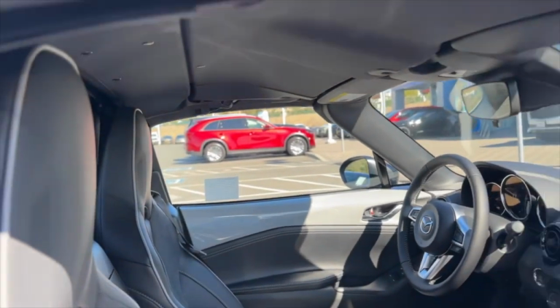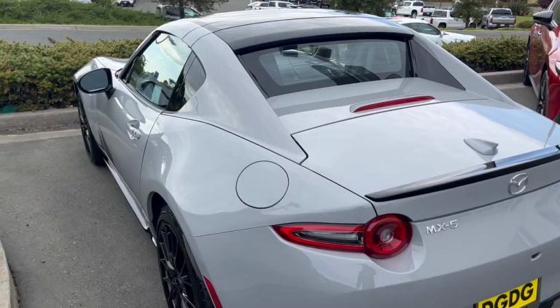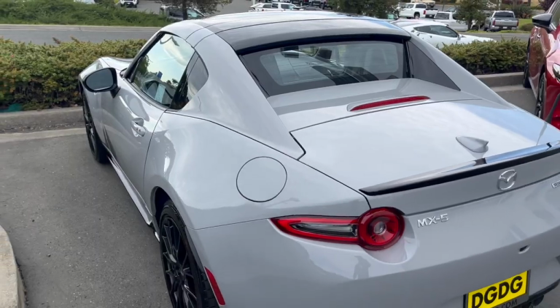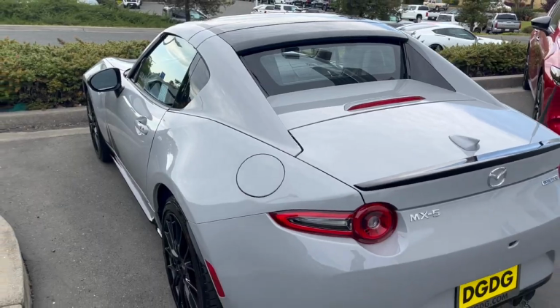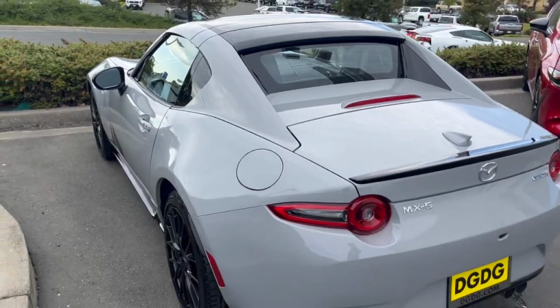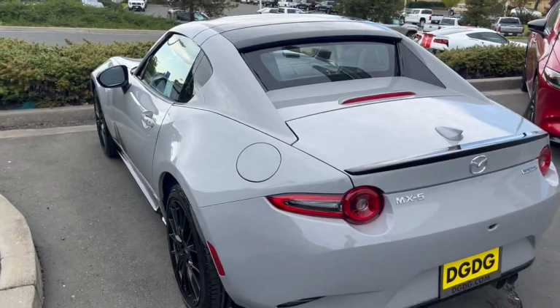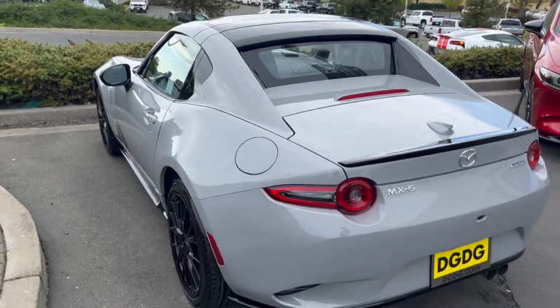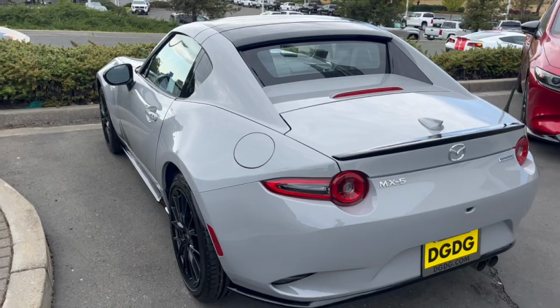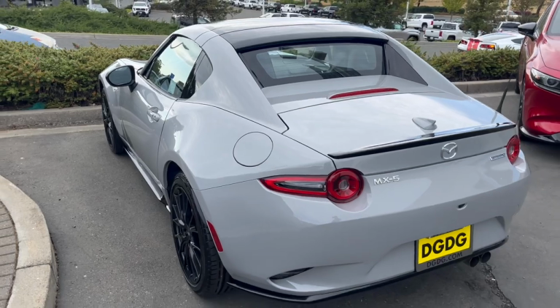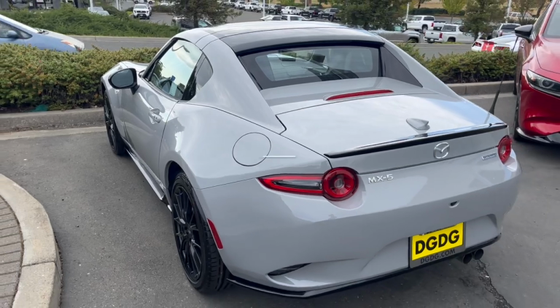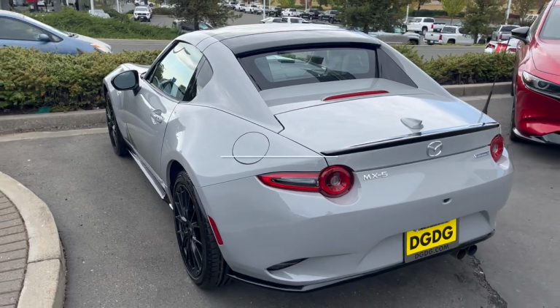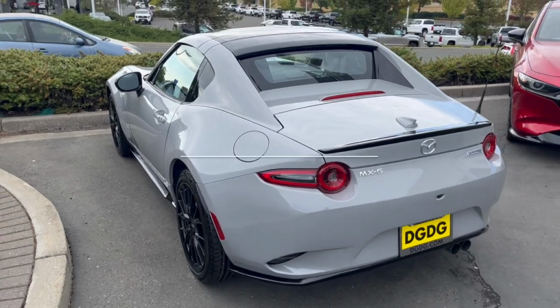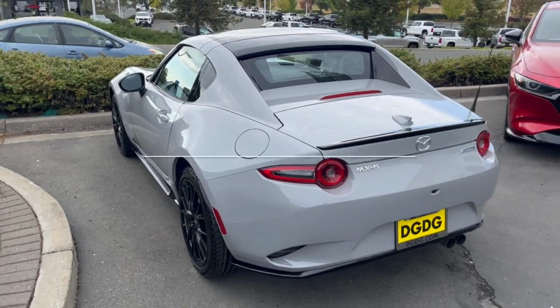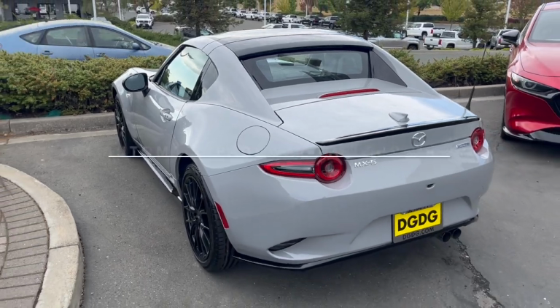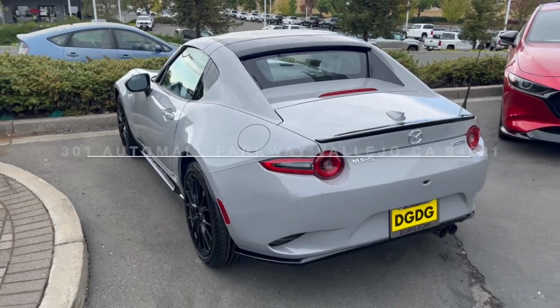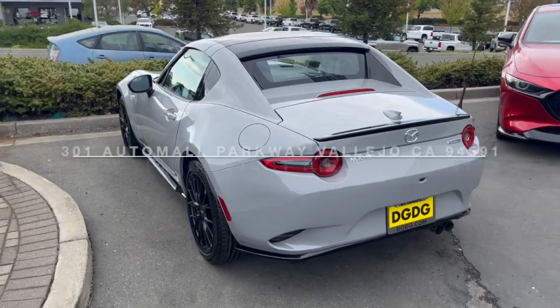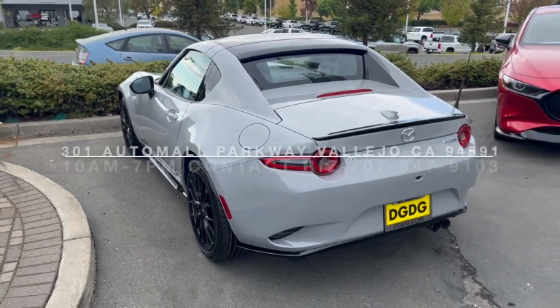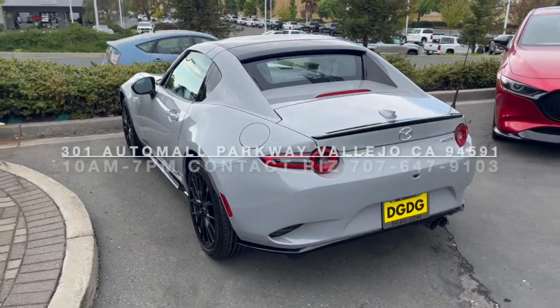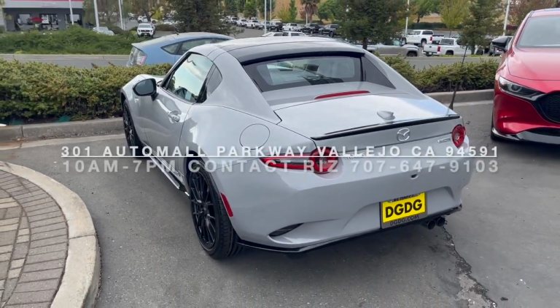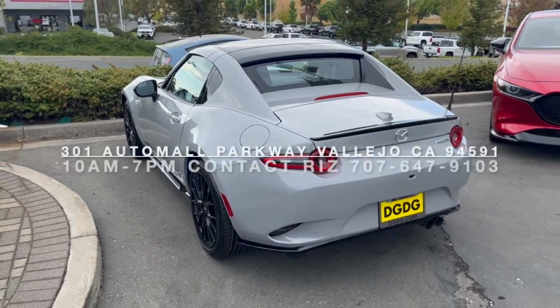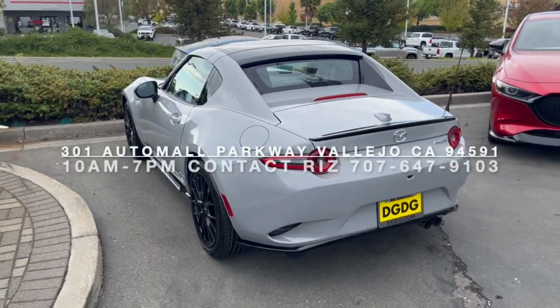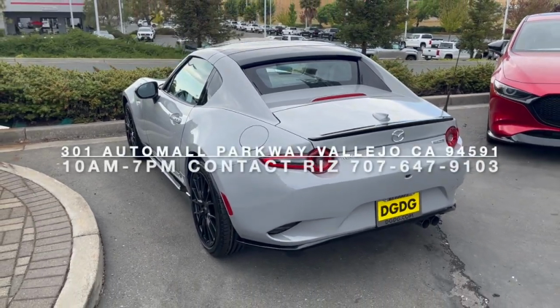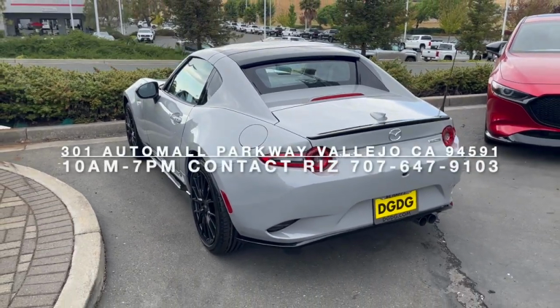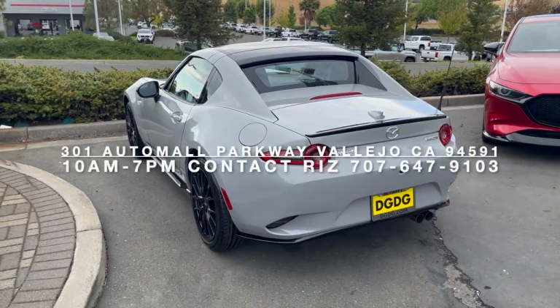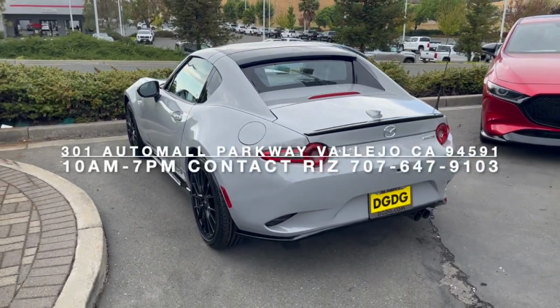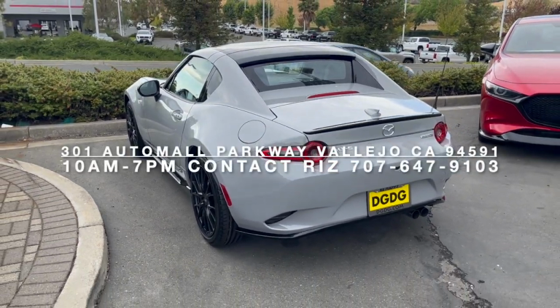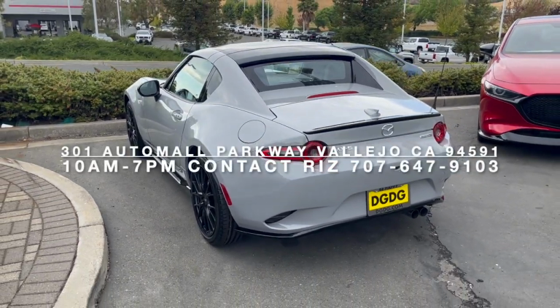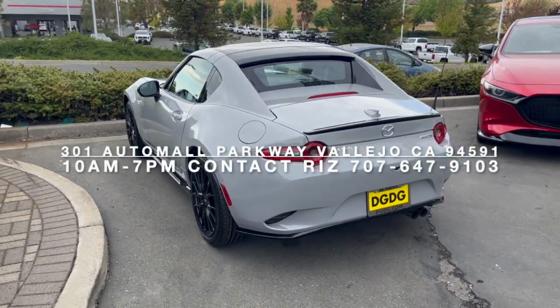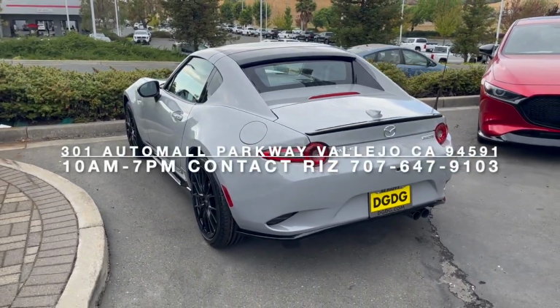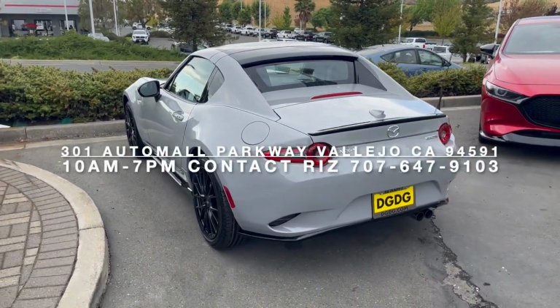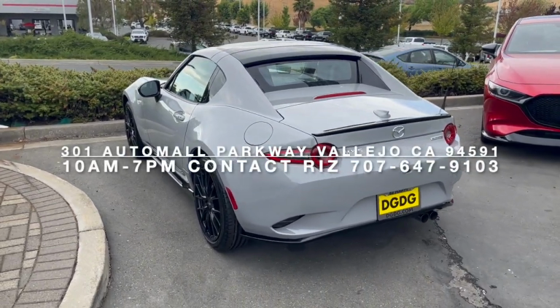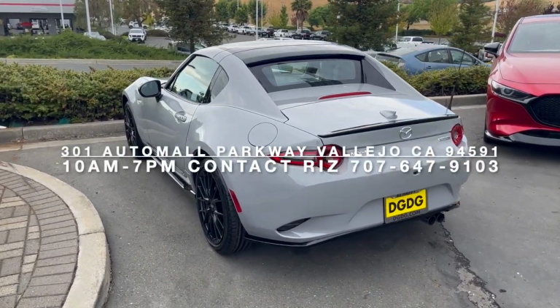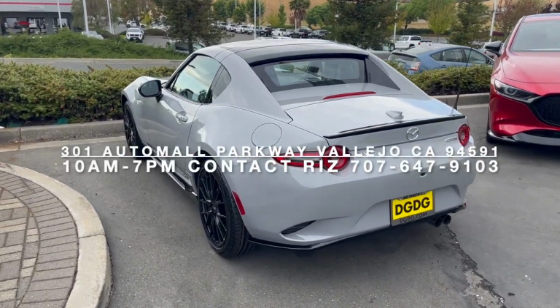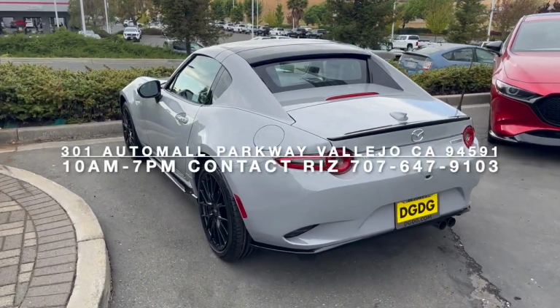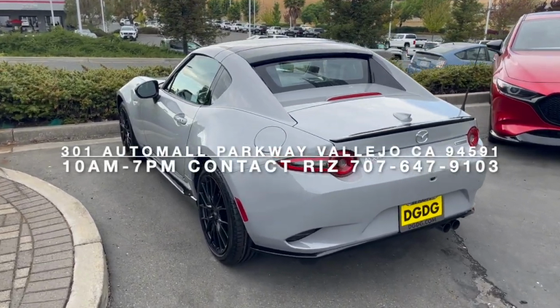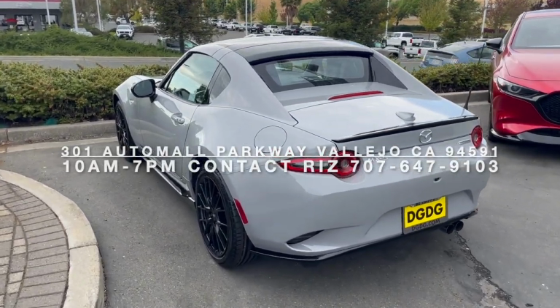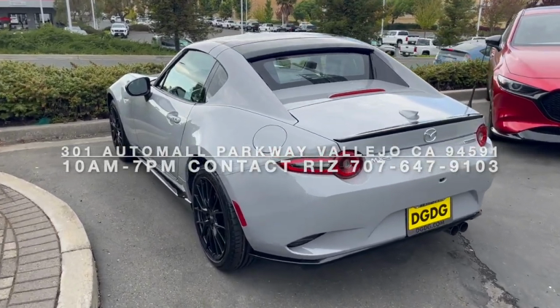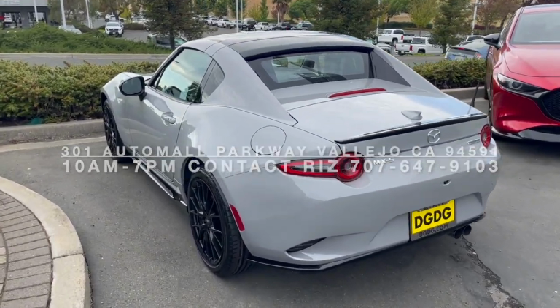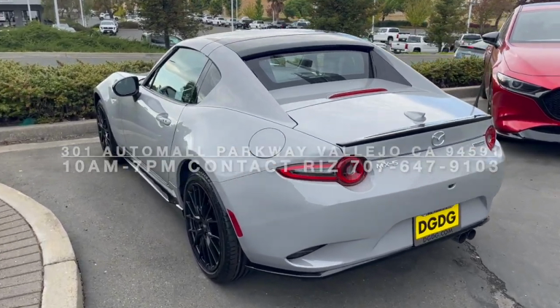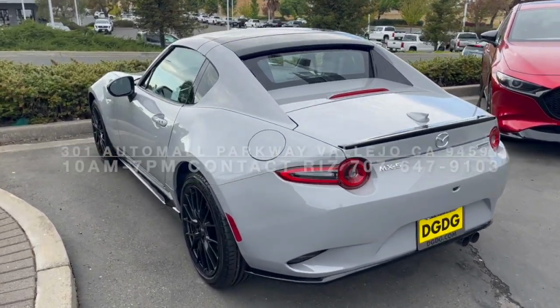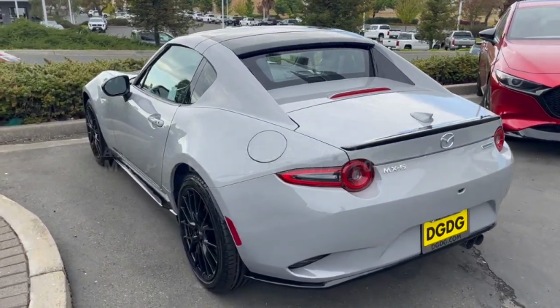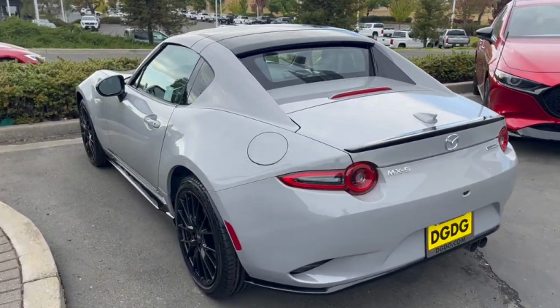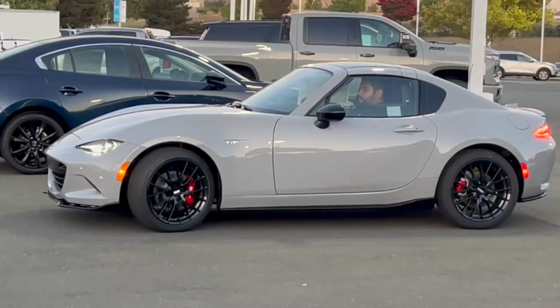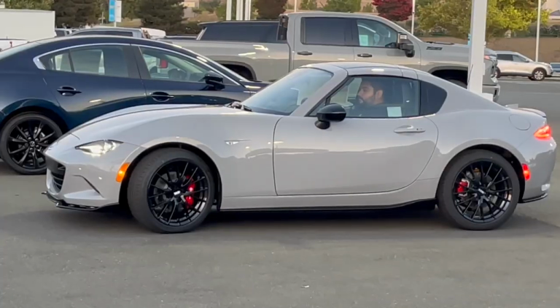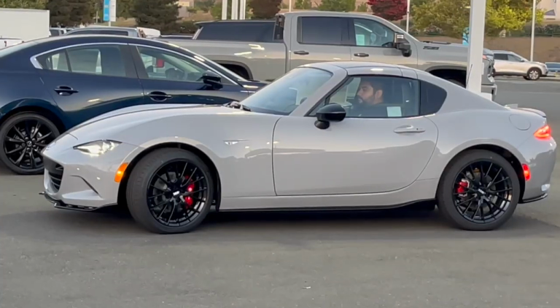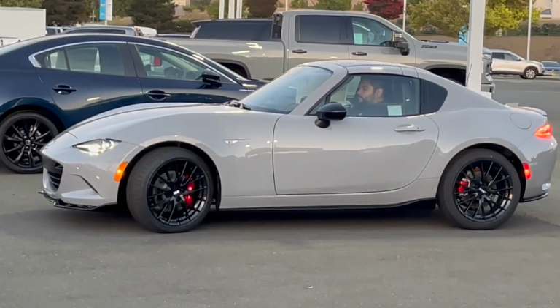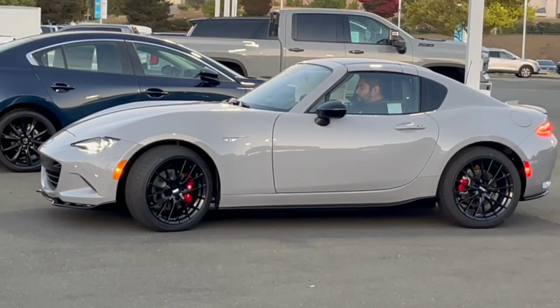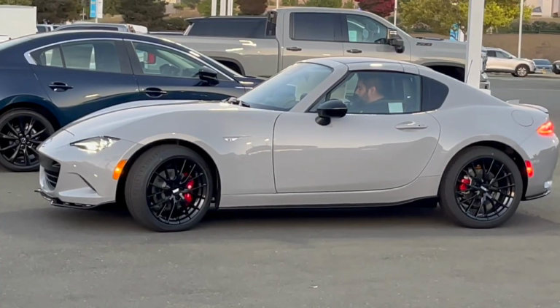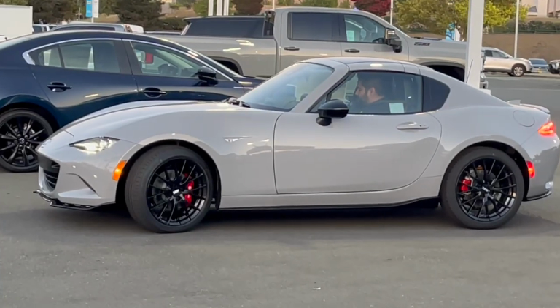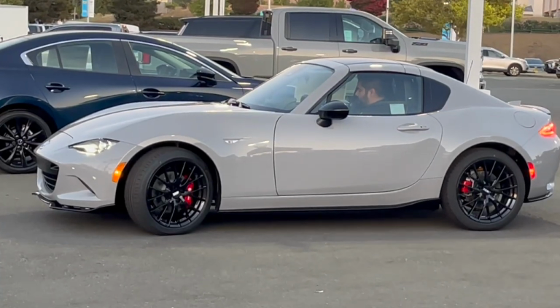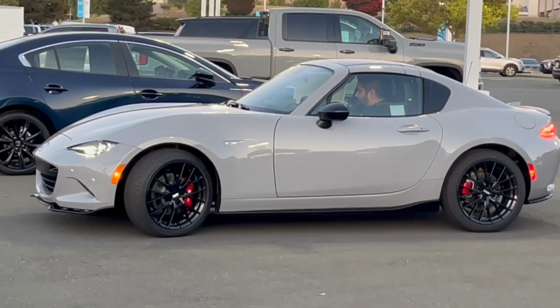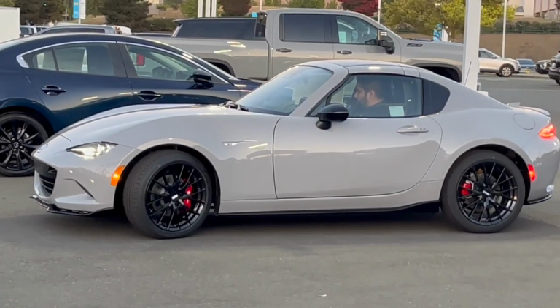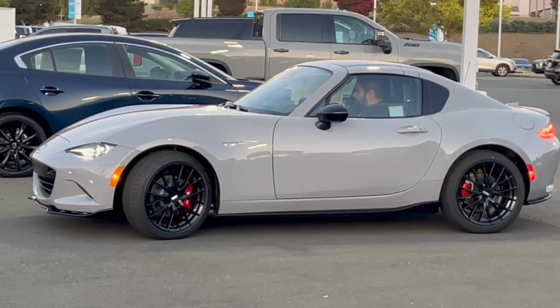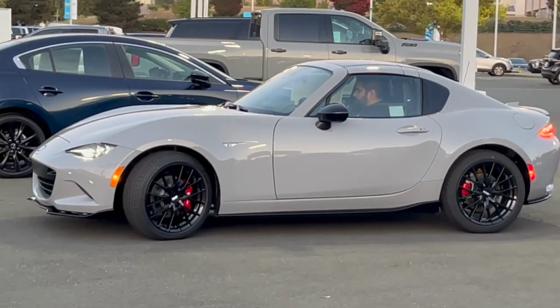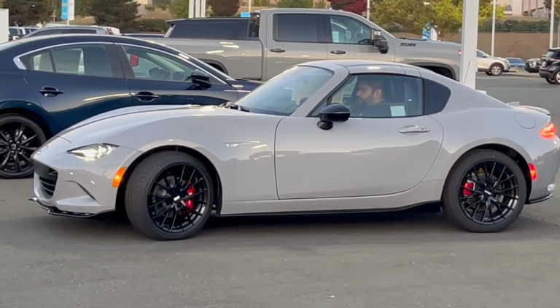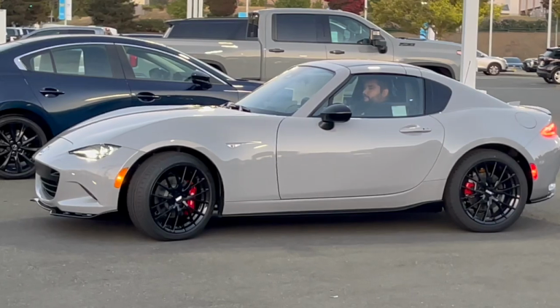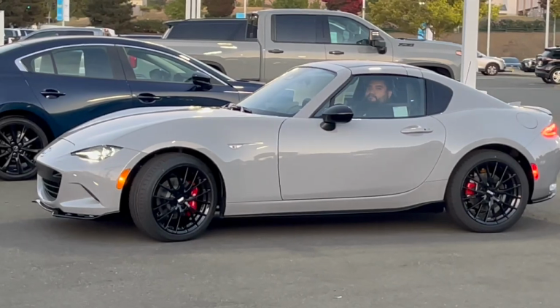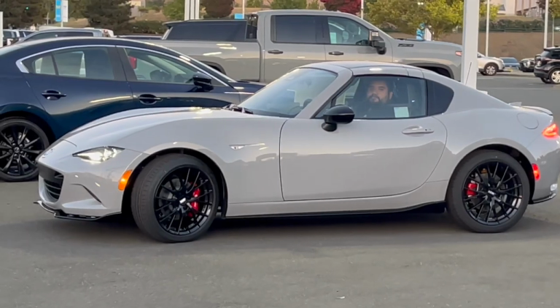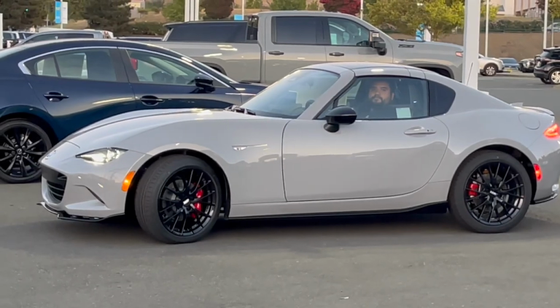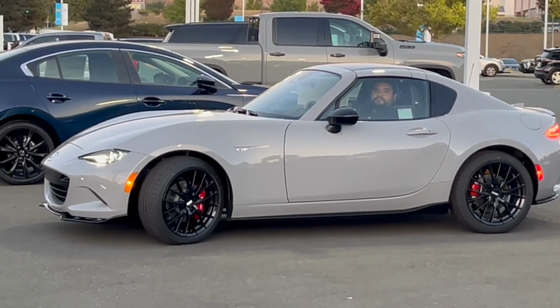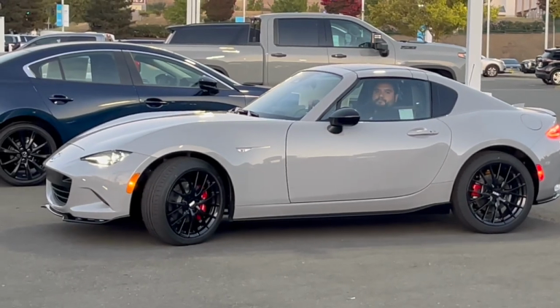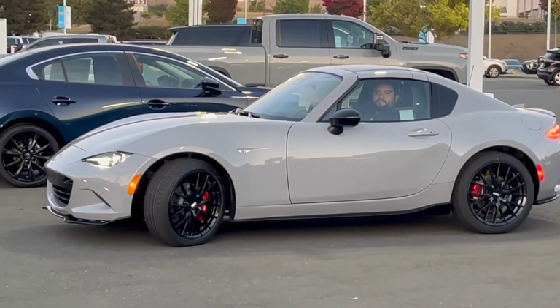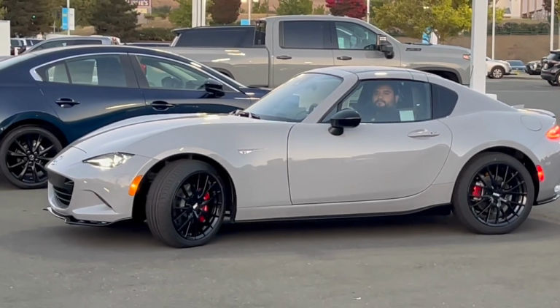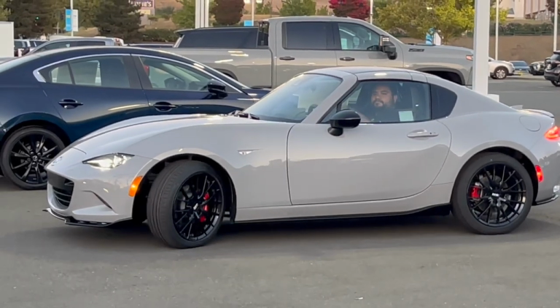The new MX-5 — type 707-647-9103, come reserve it today and schedule a test drive.